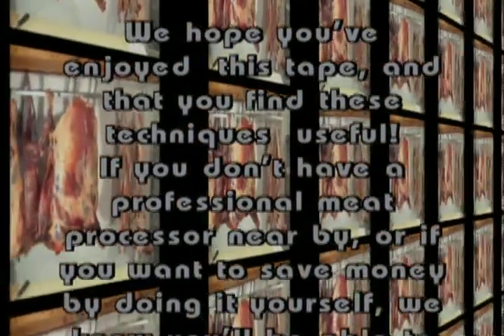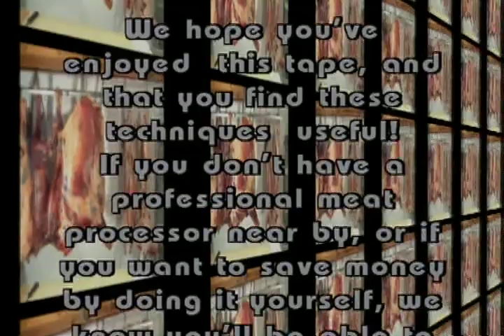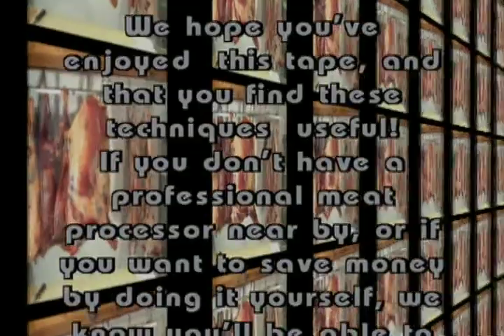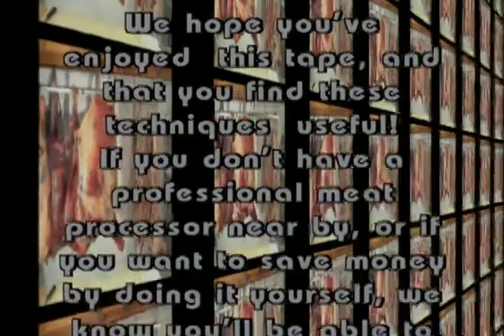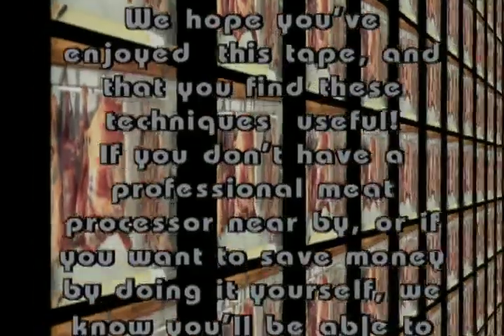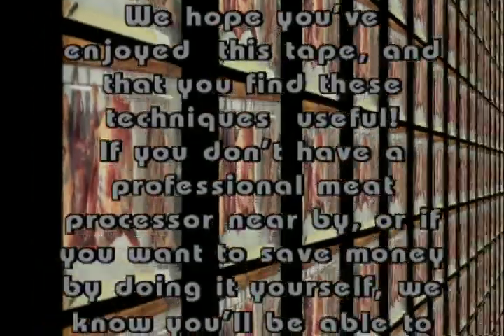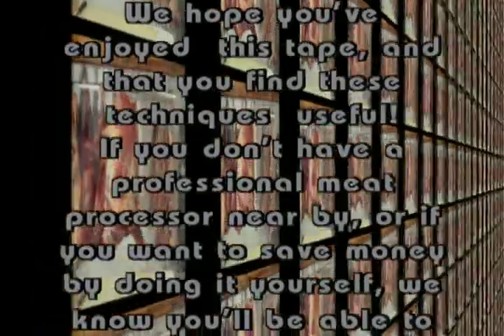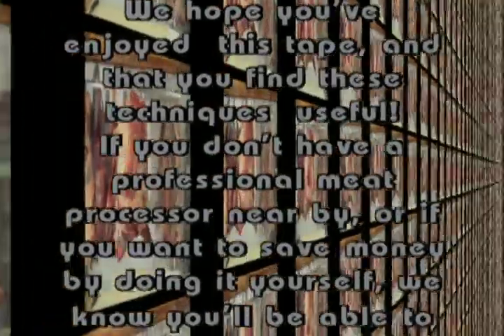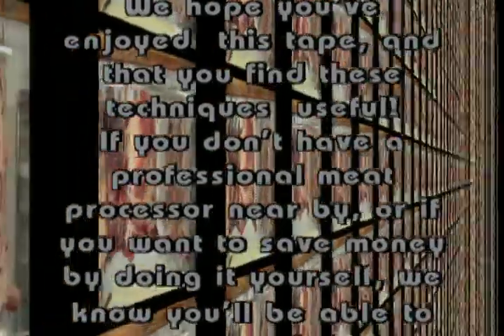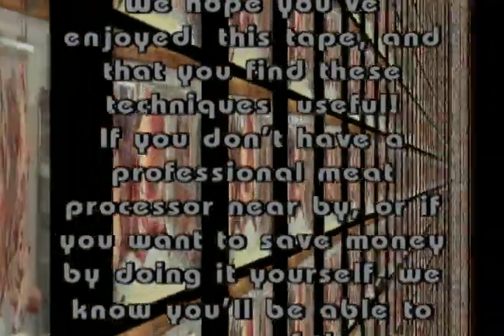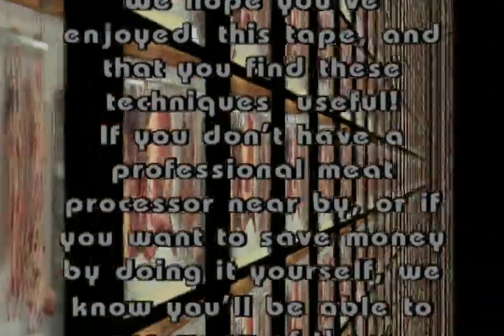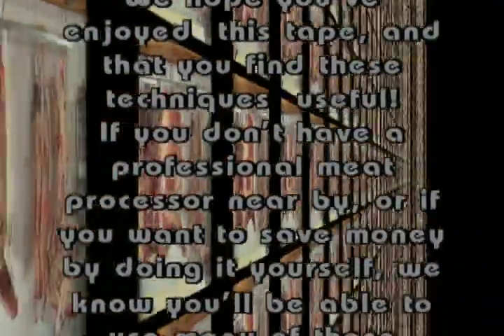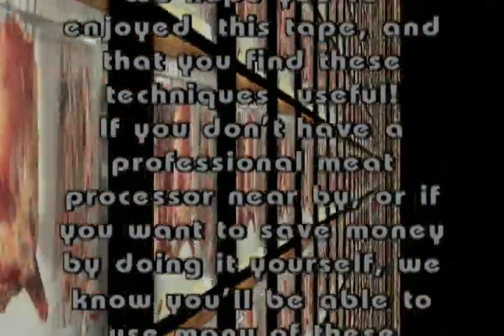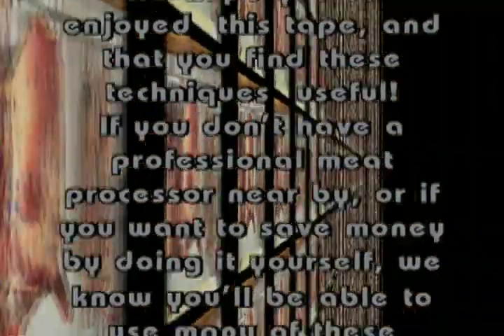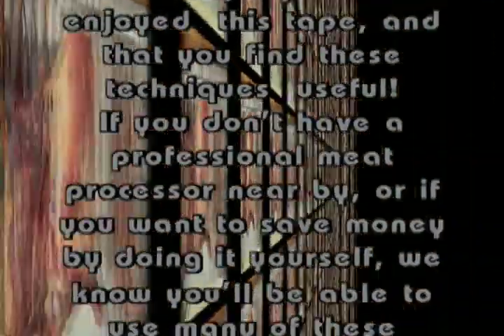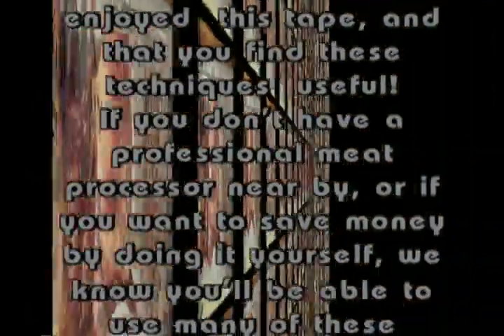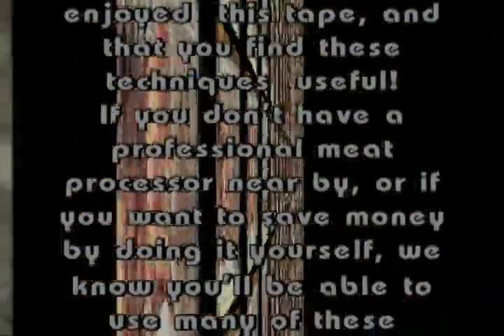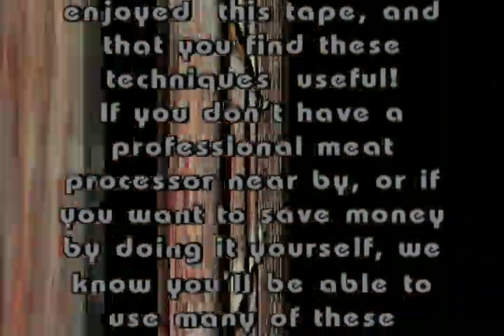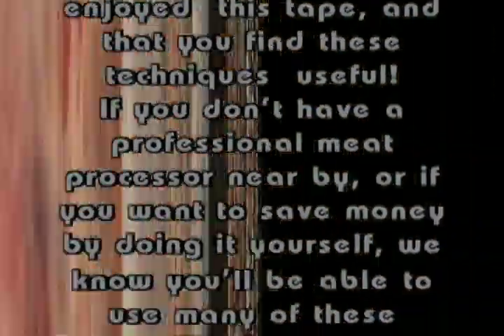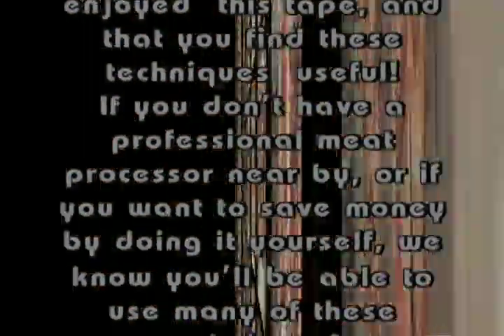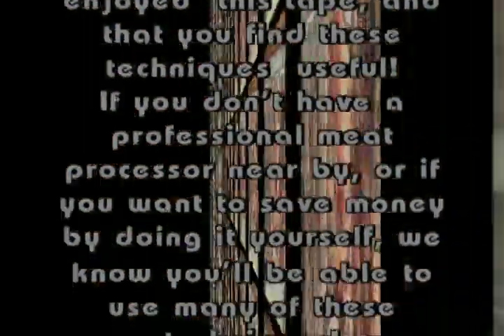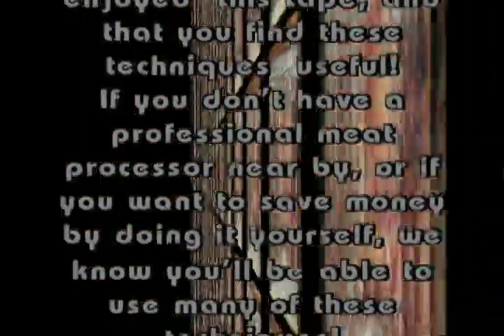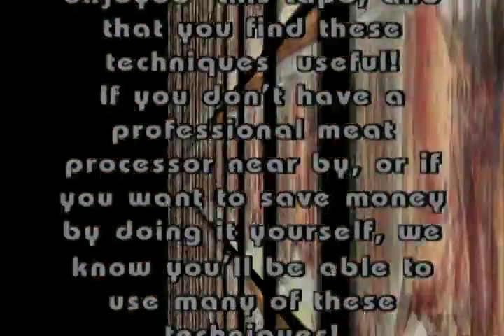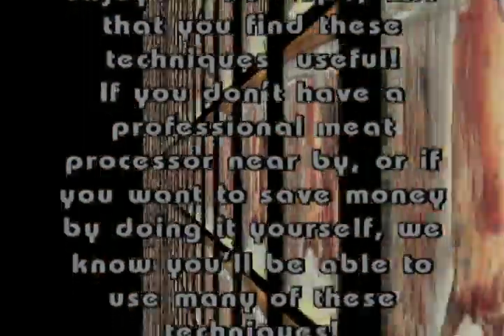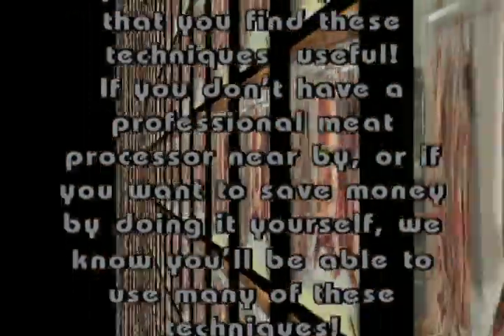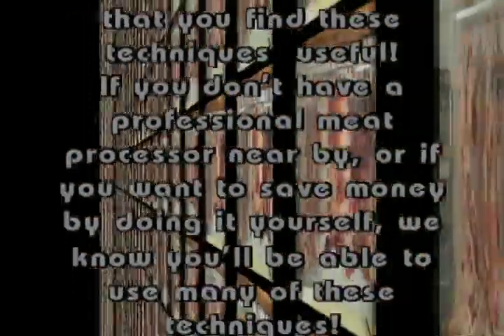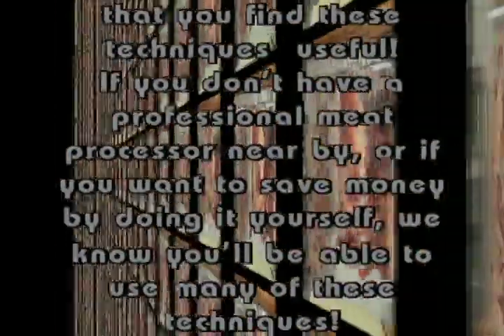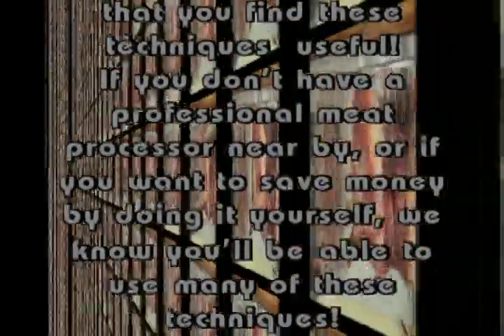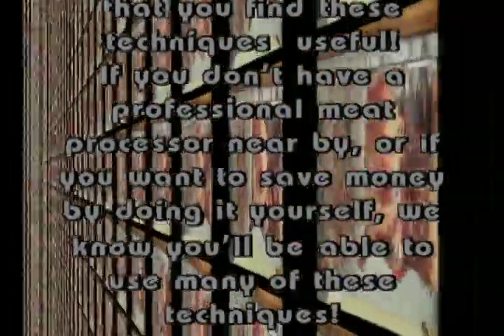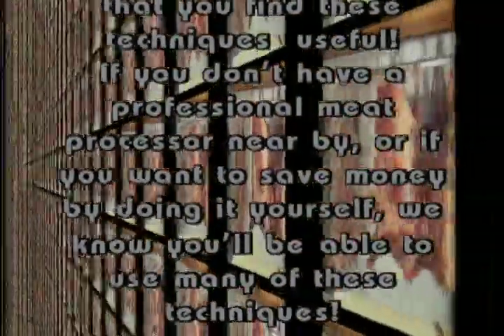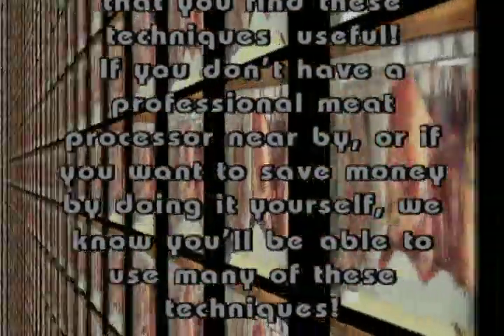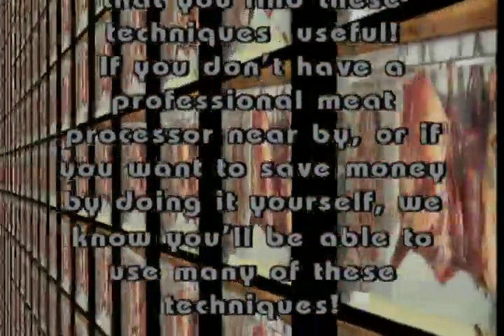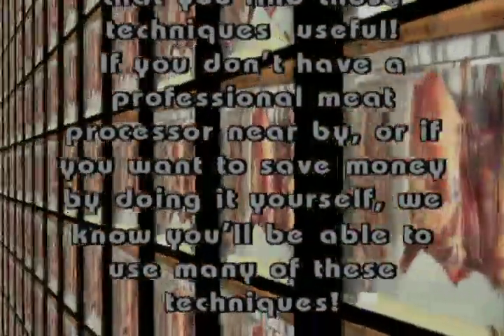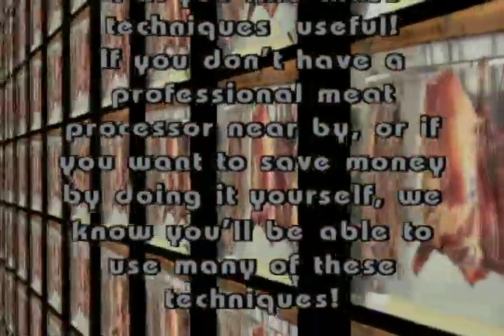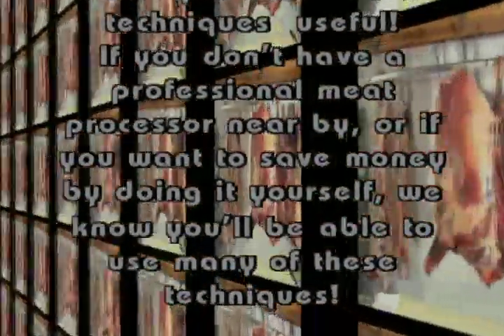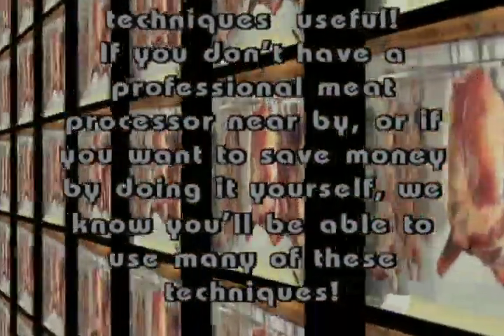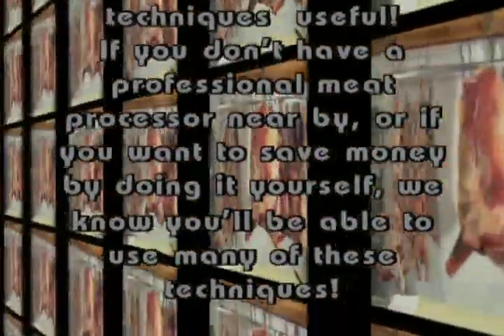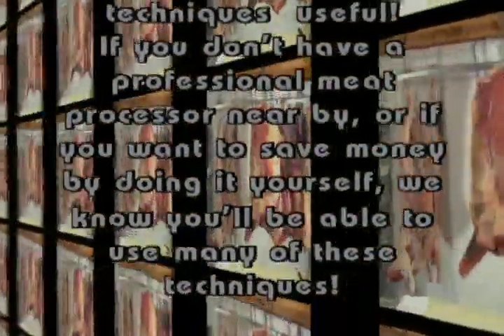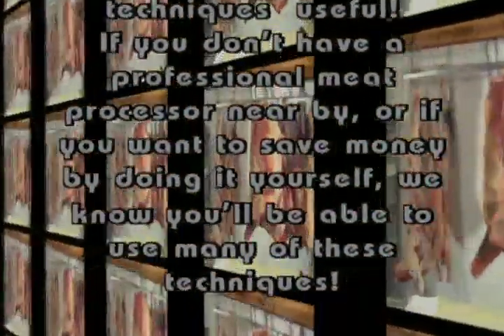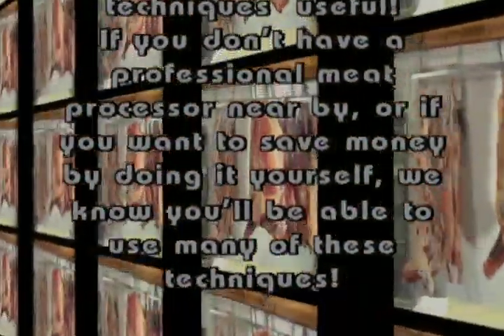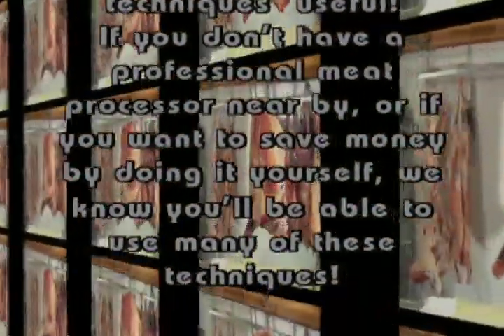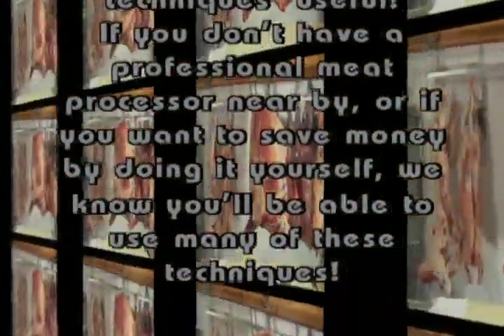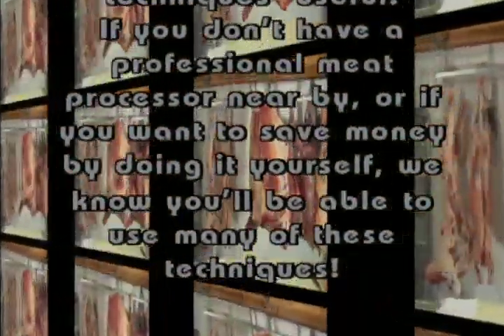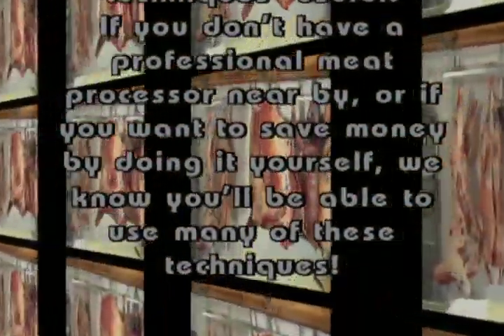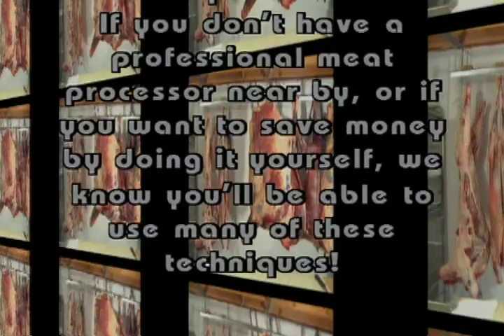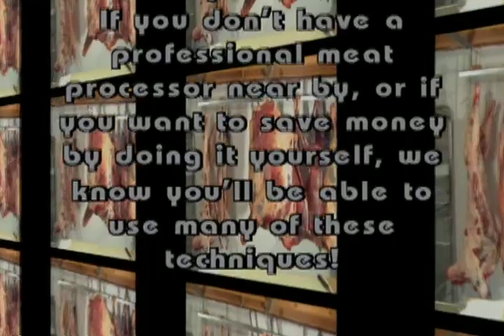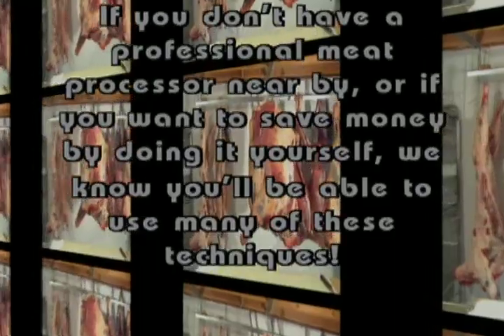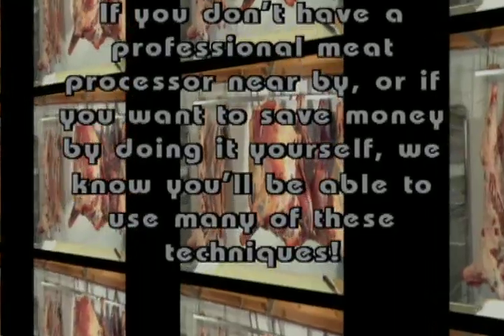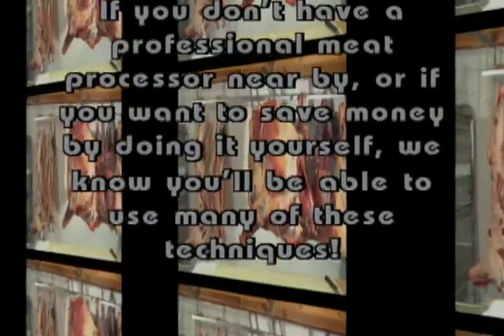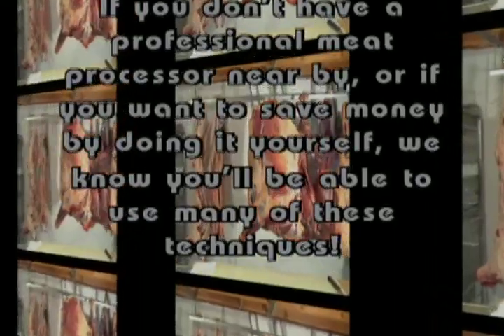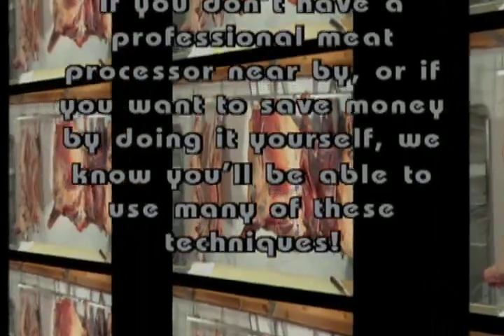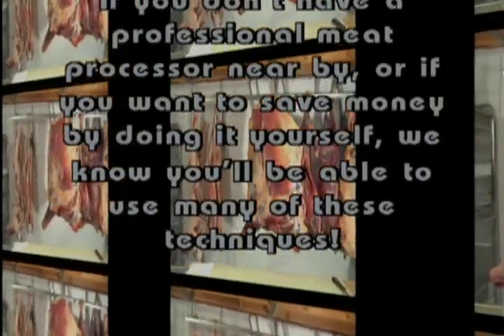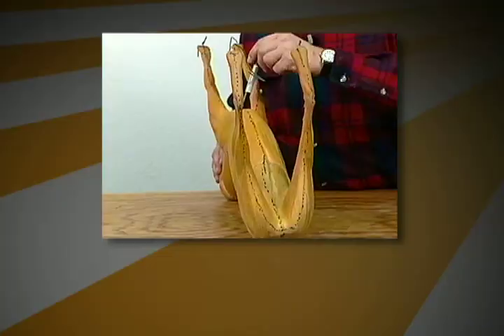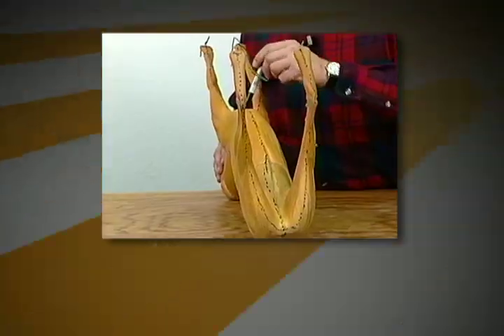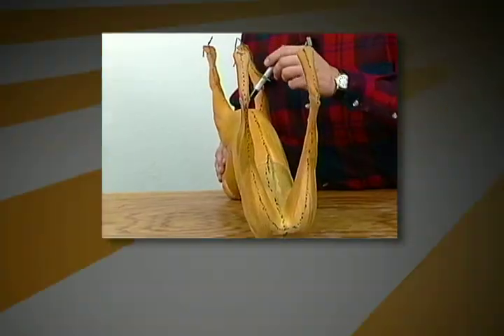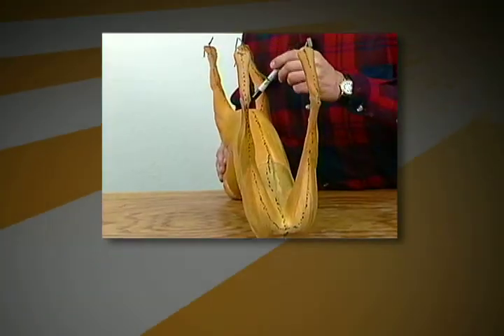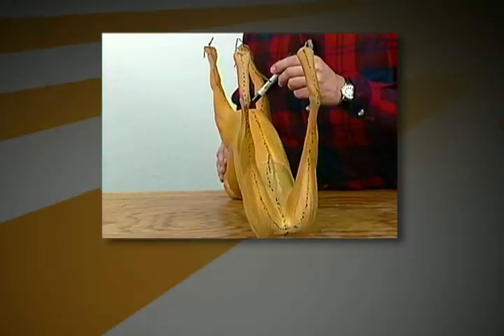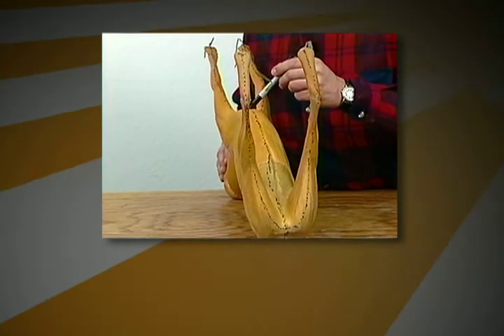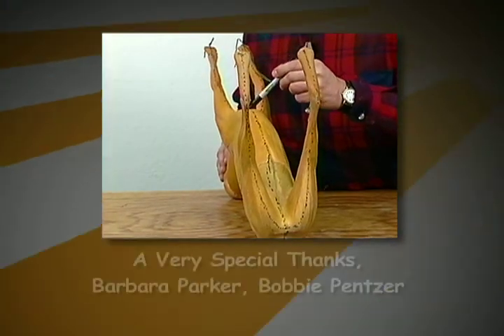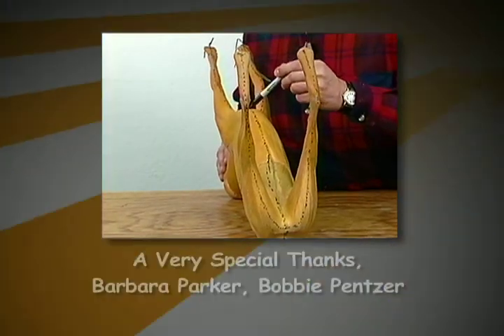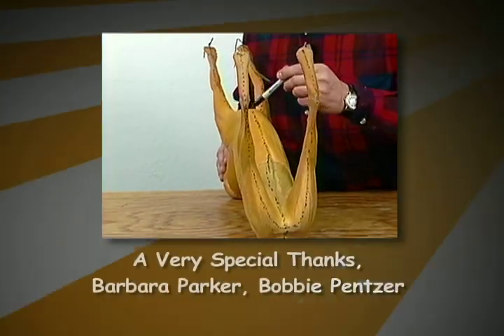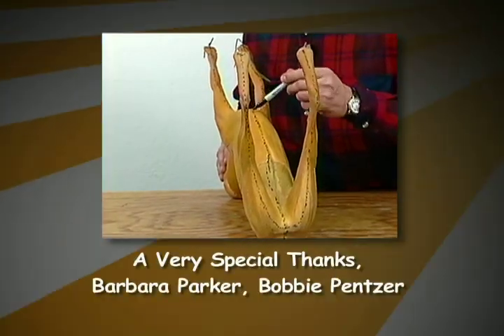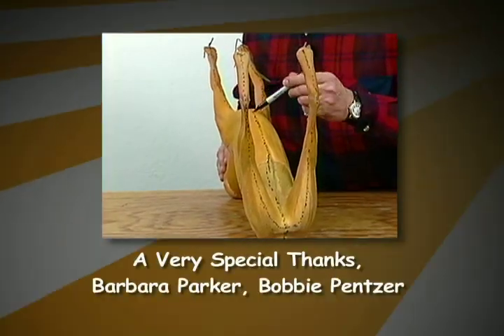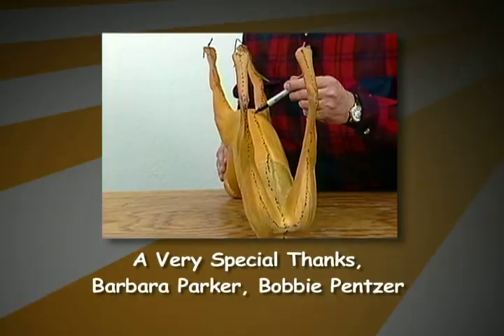Other titles include everything you'll need to learn to process your meat, poultry, and fish. Process like a pro.